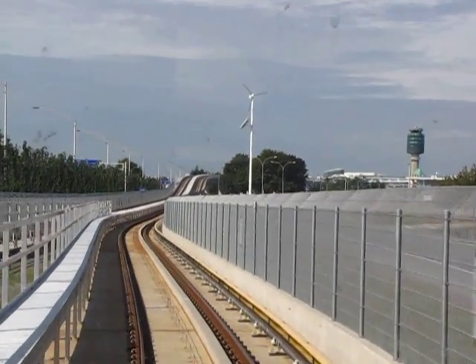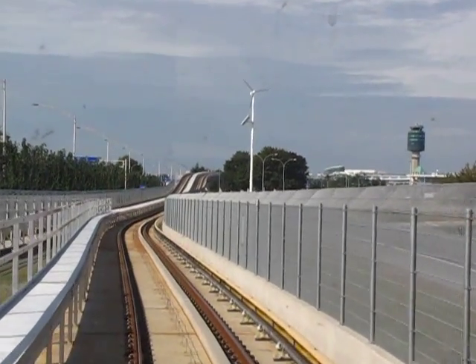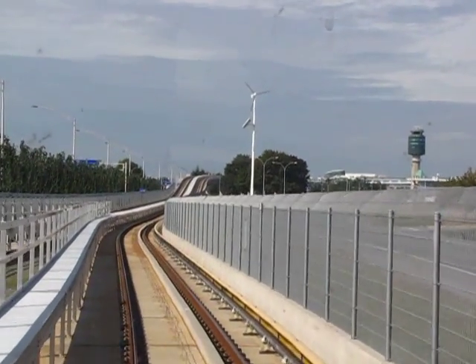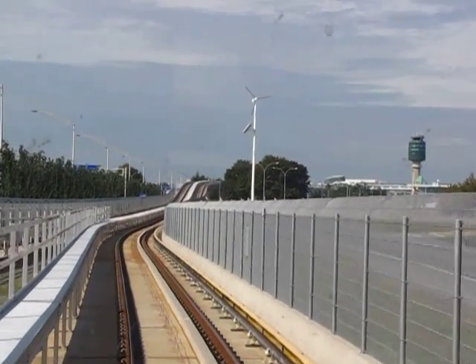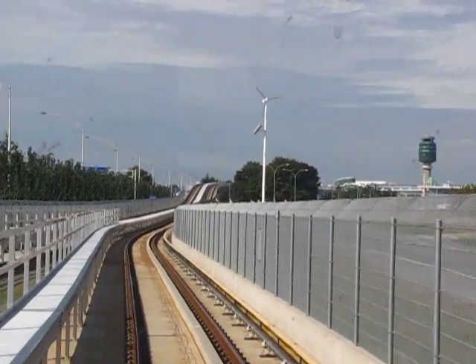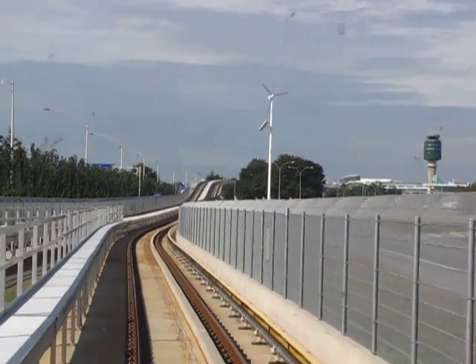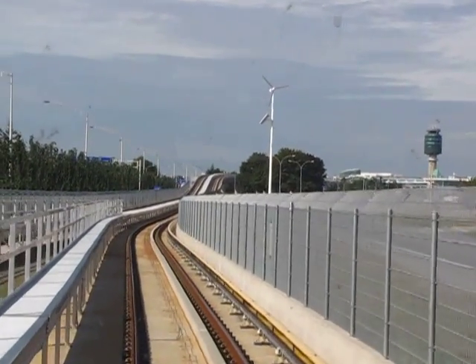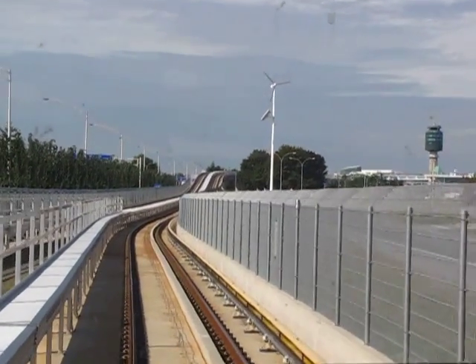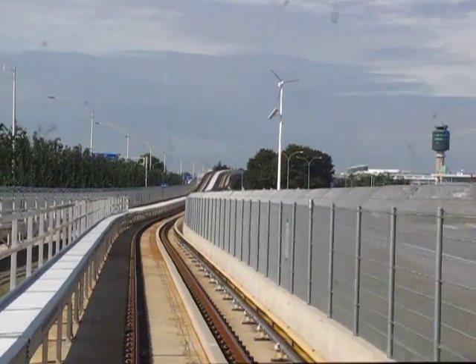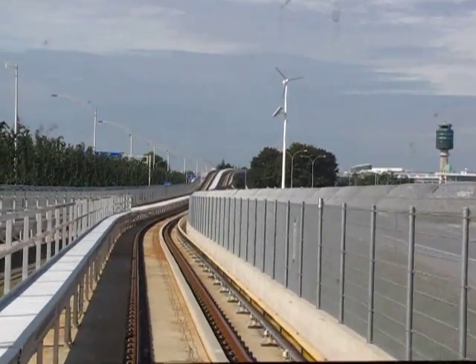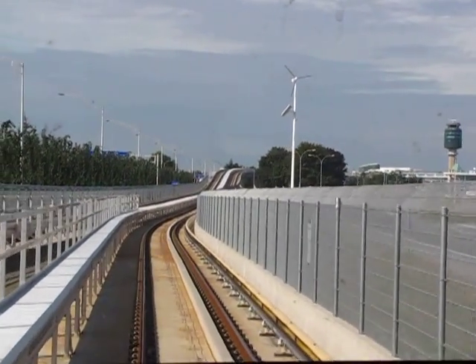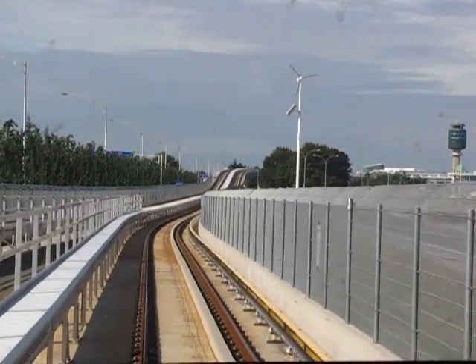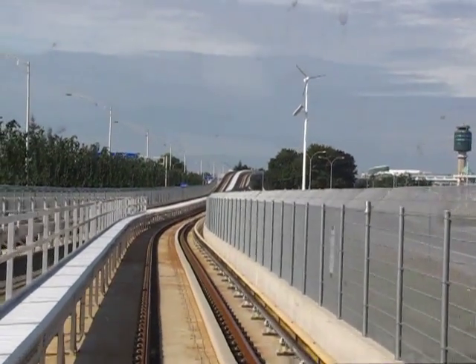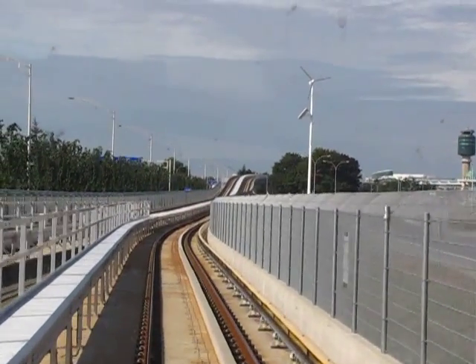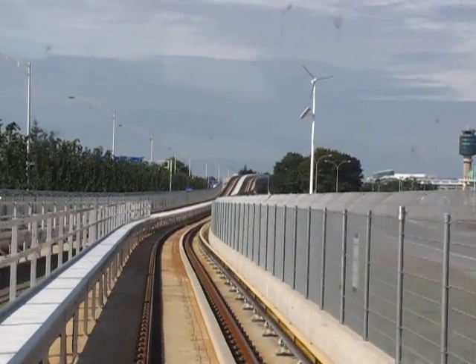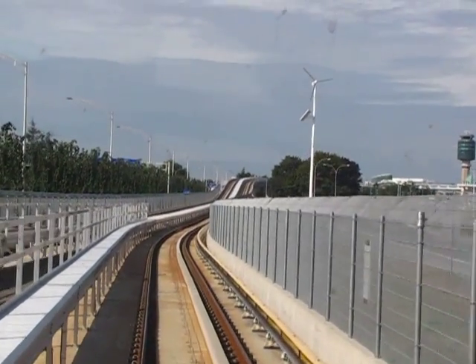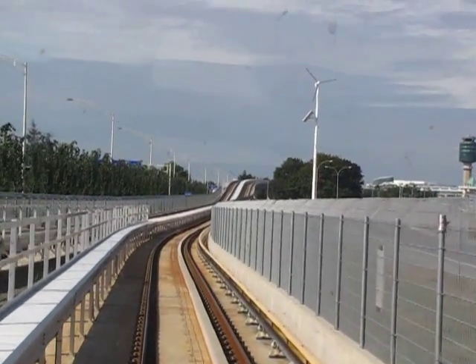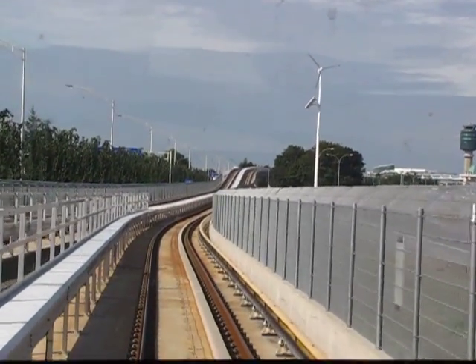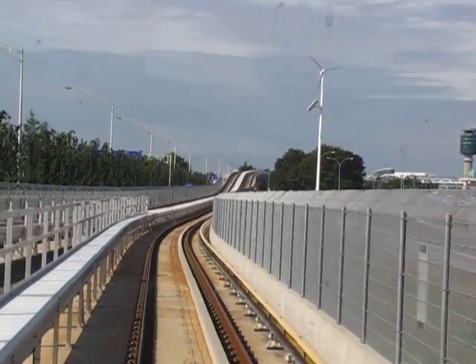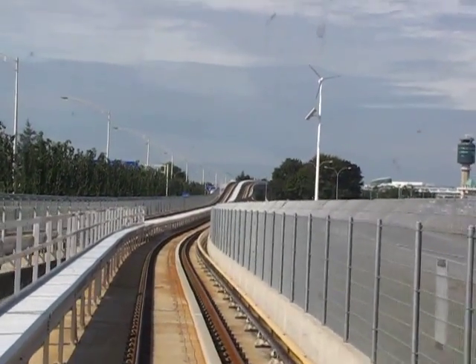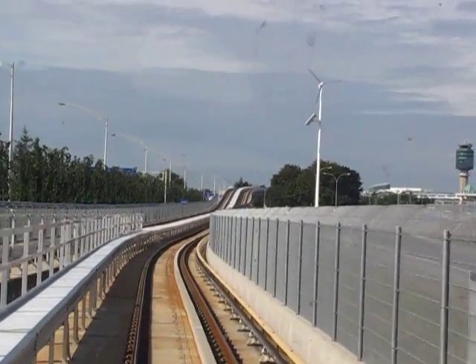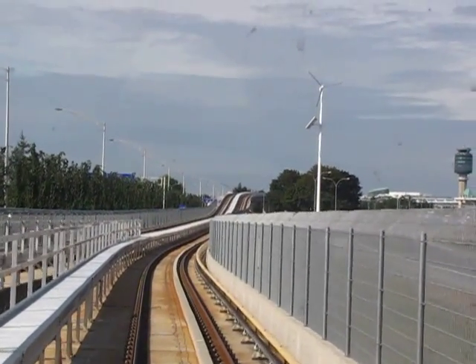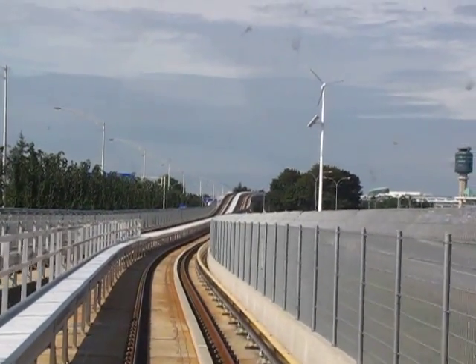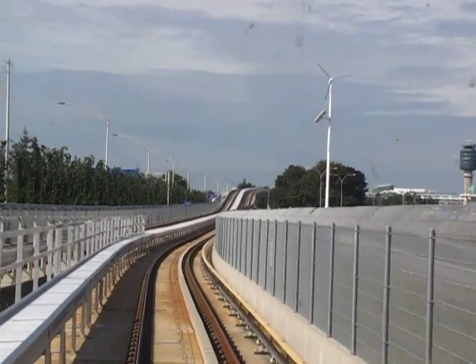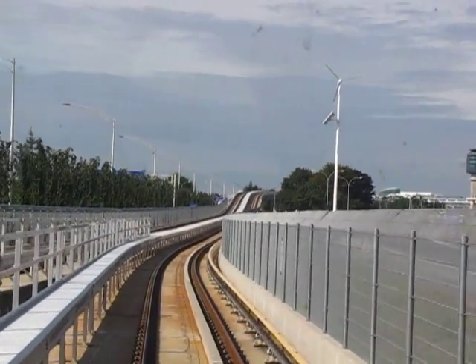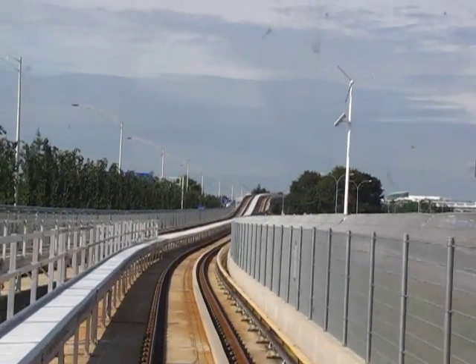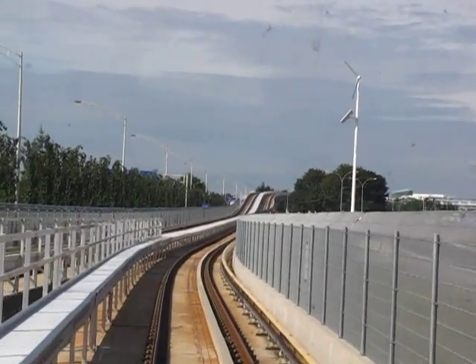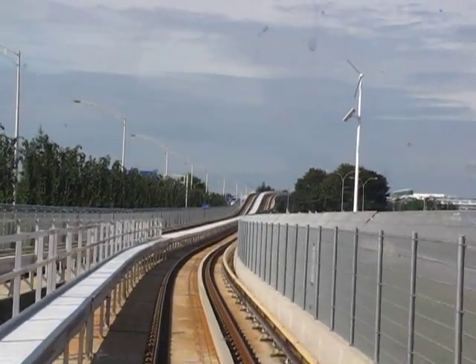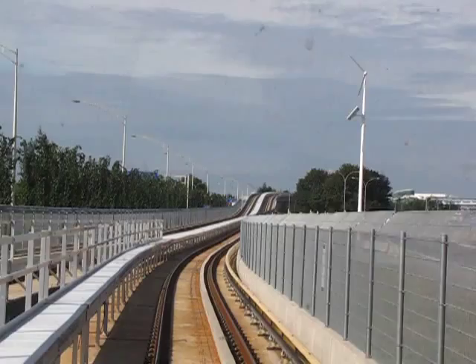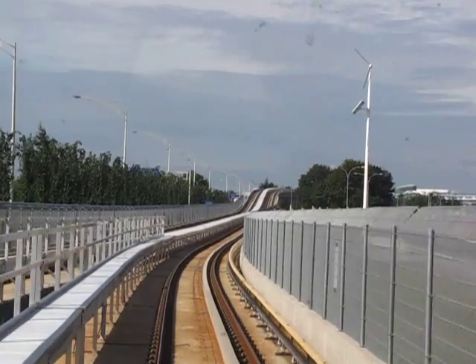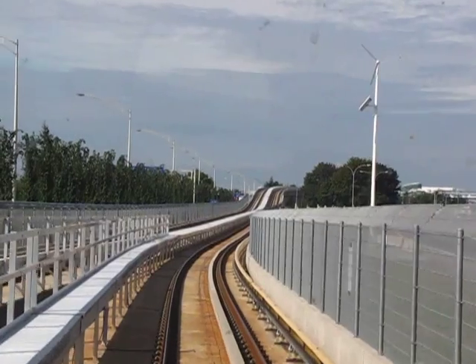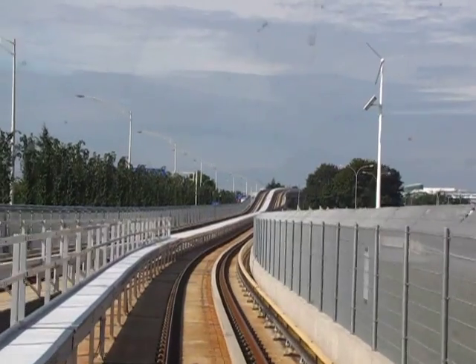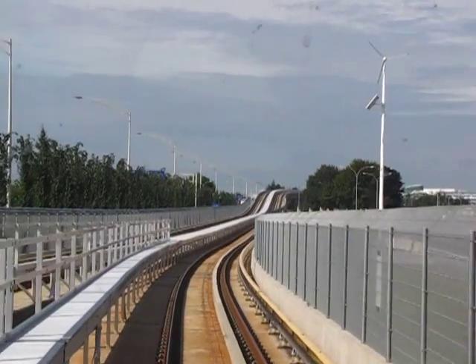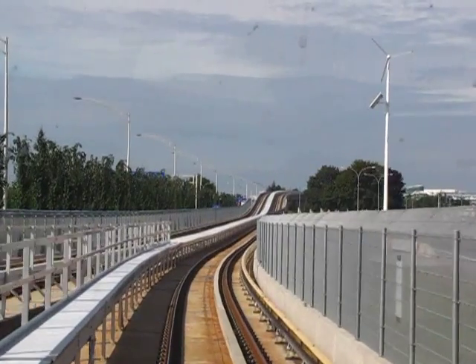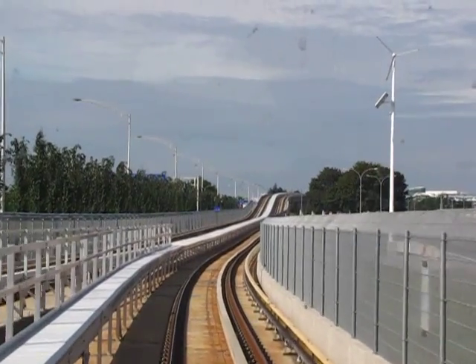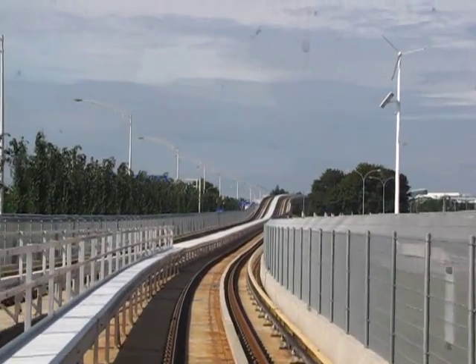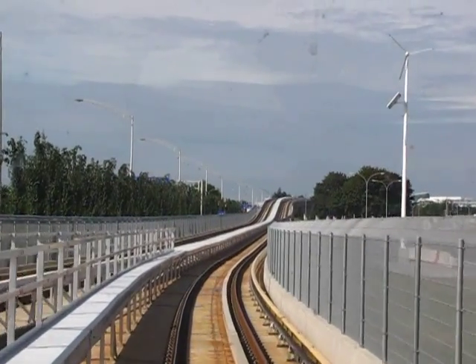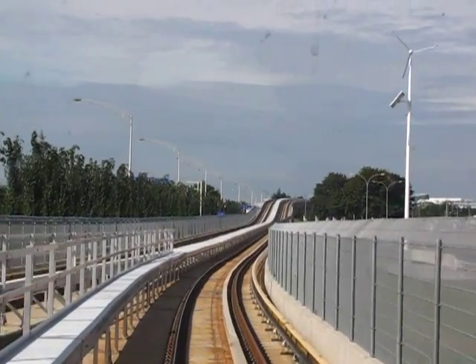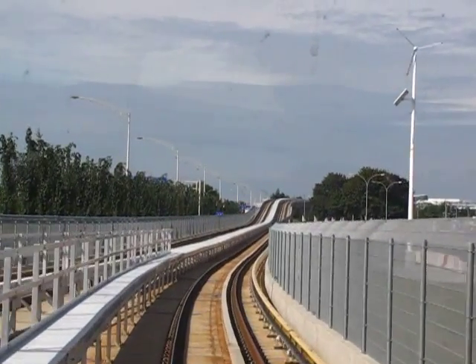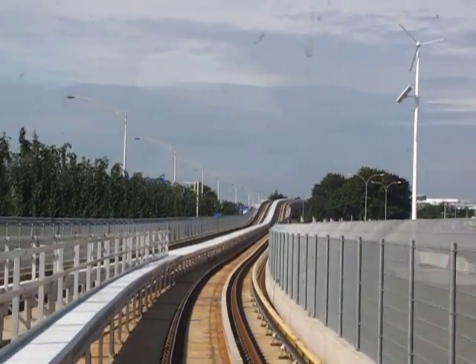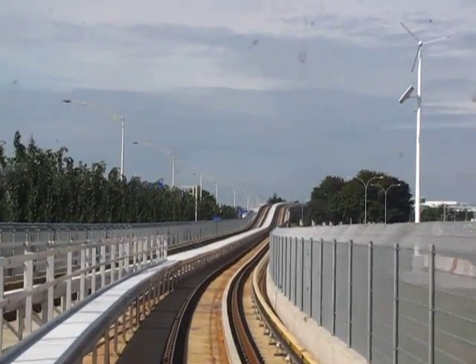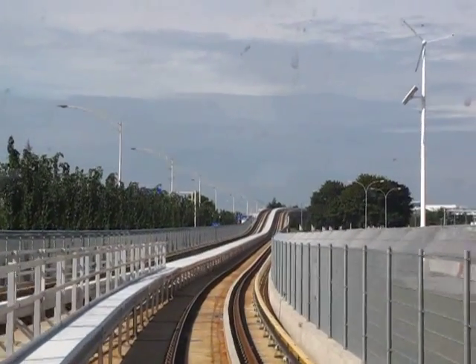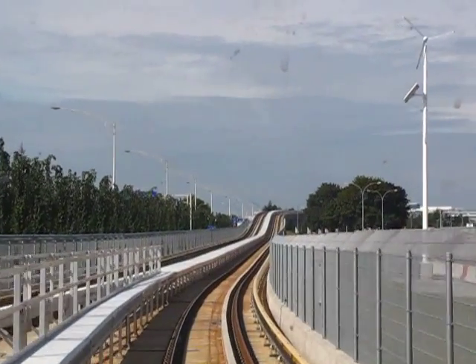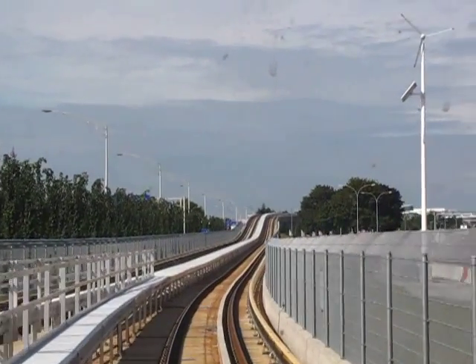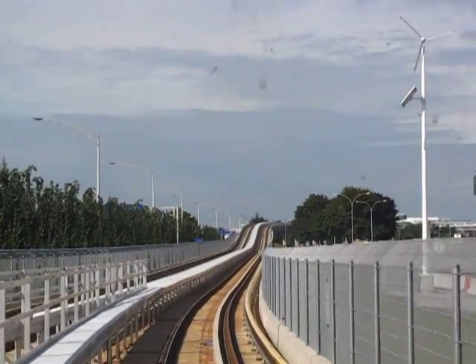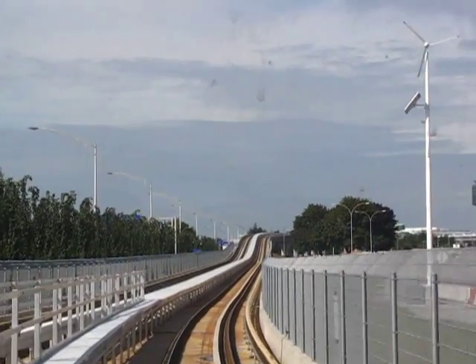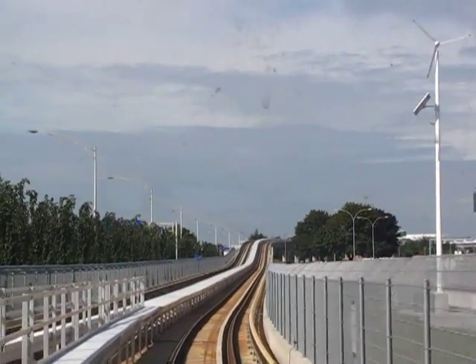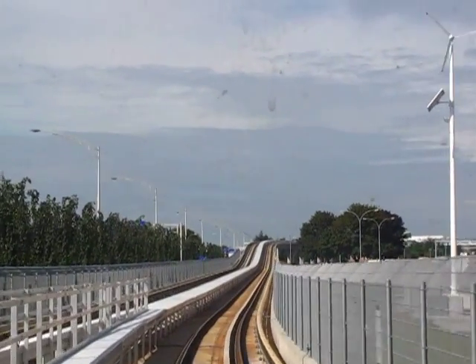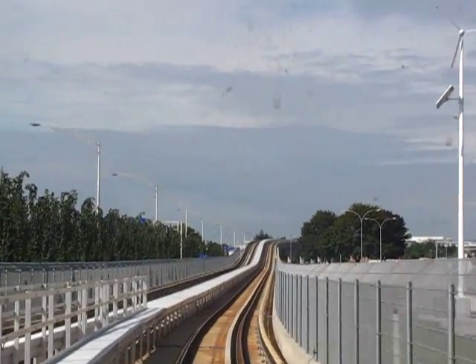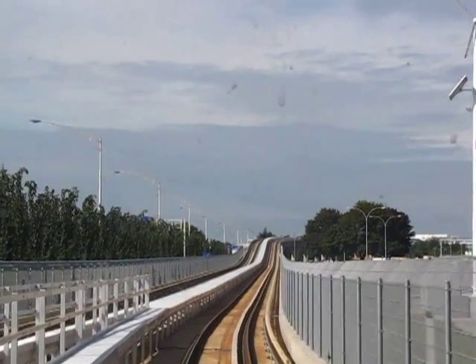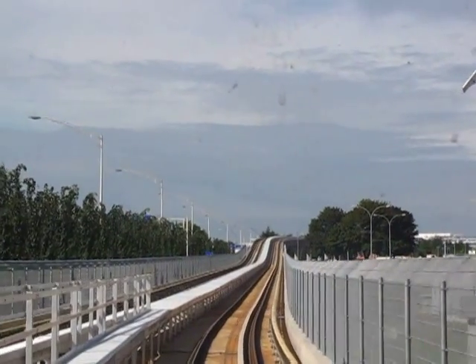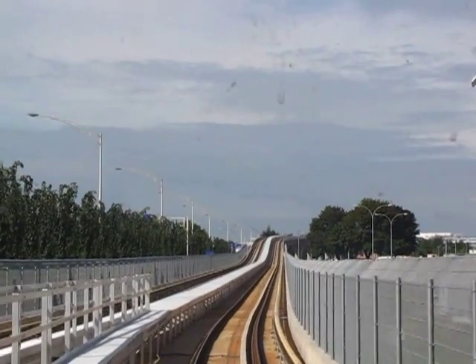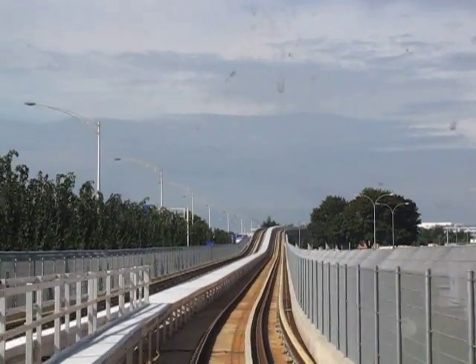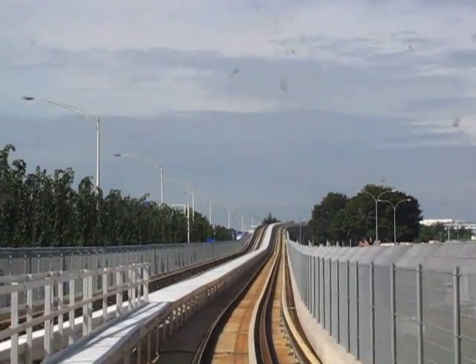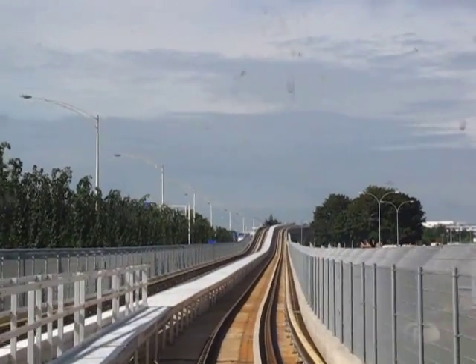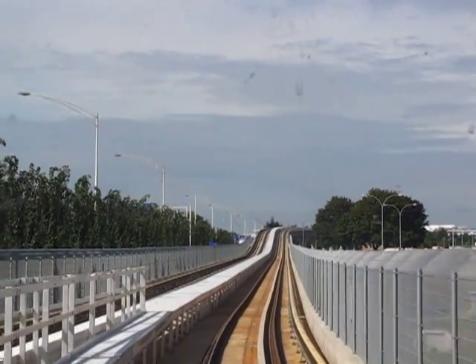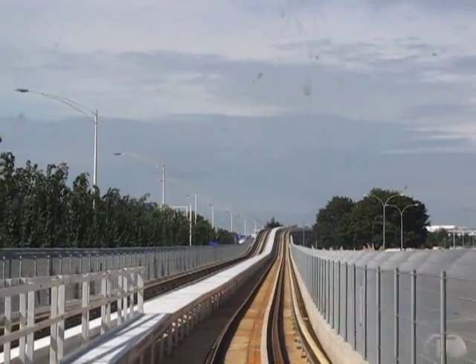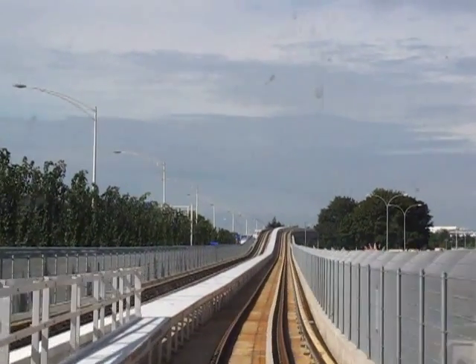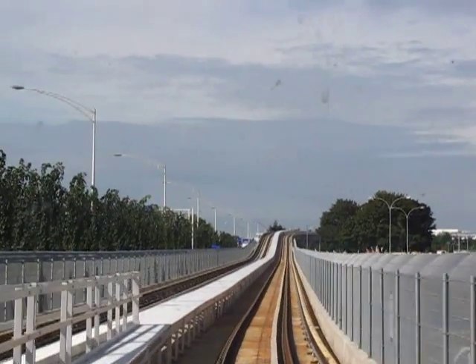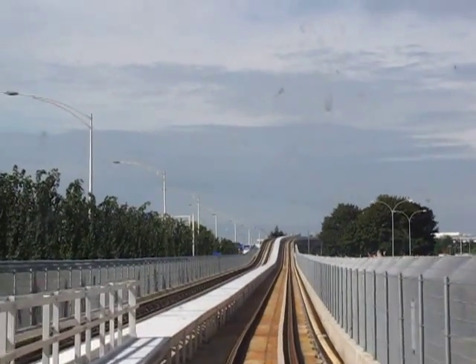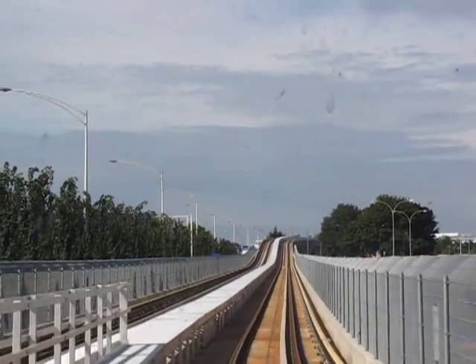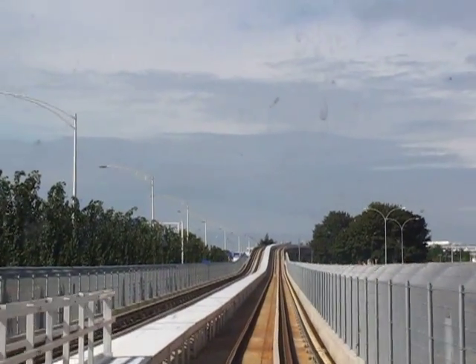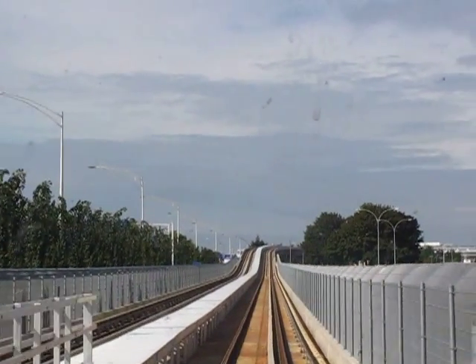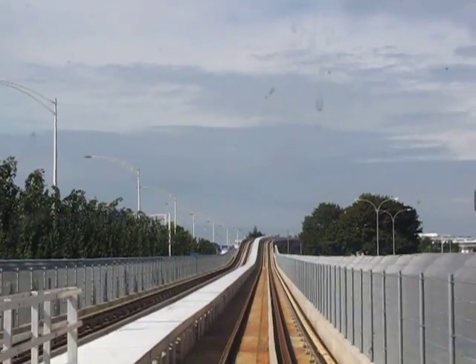This train is for YVR Airport. YVR Airport.